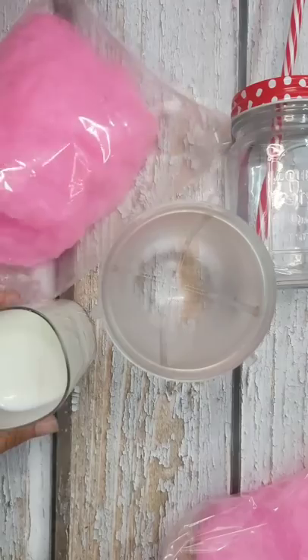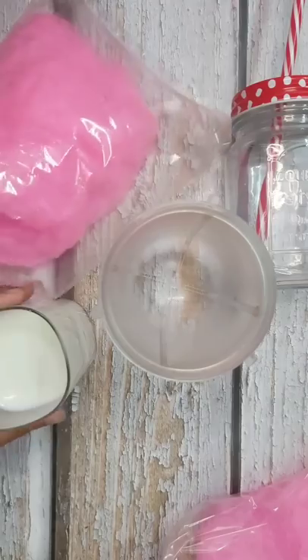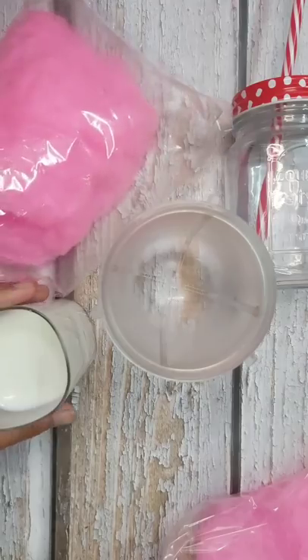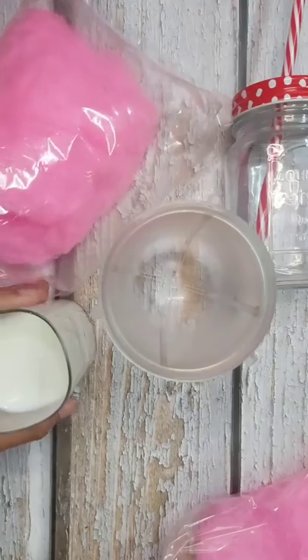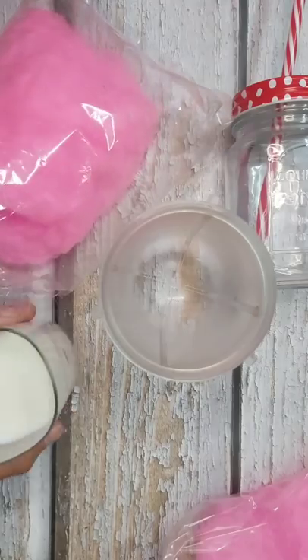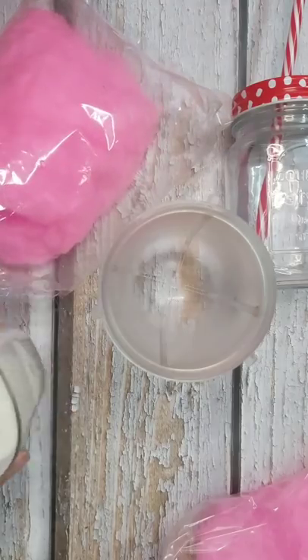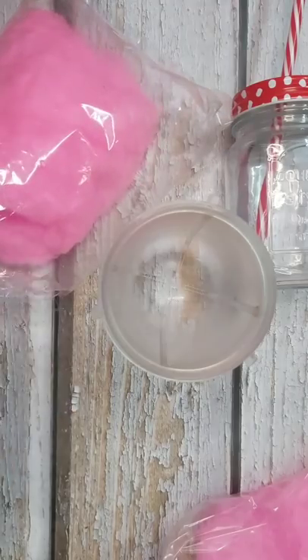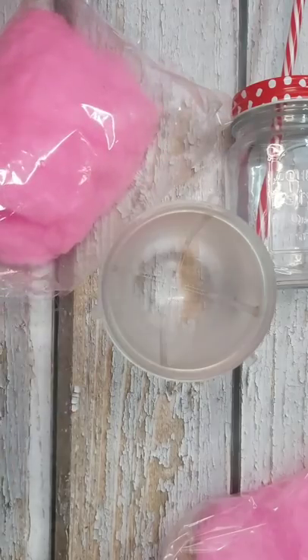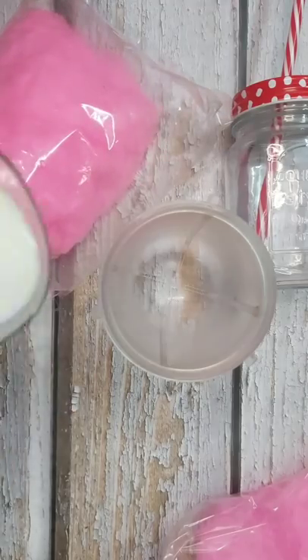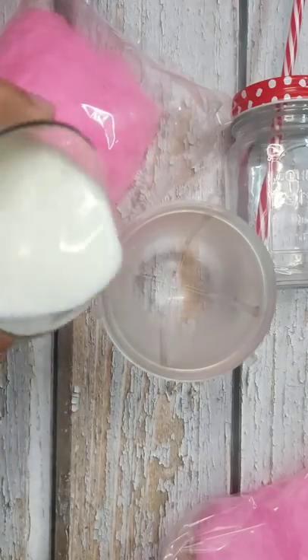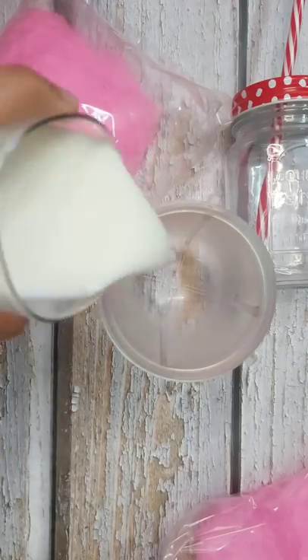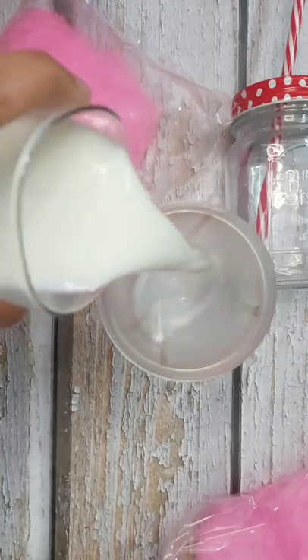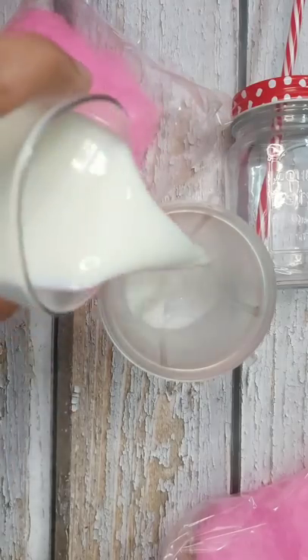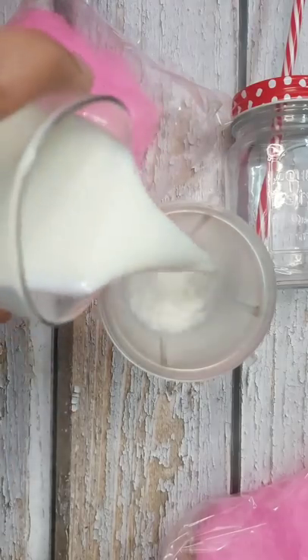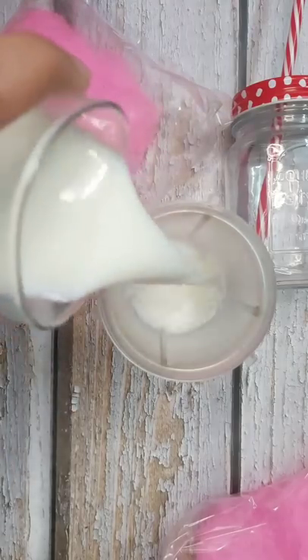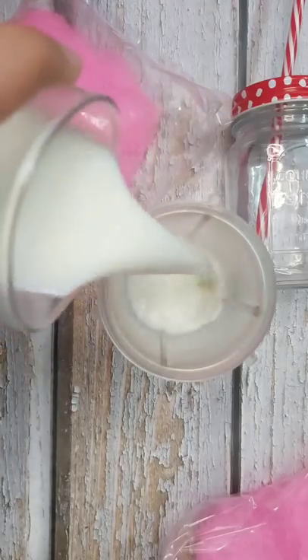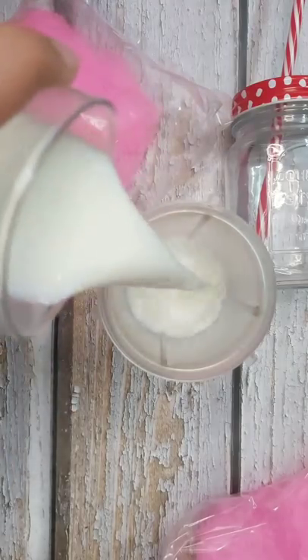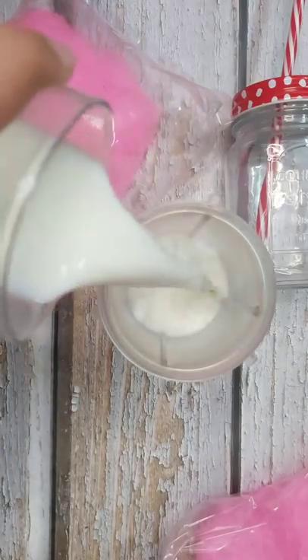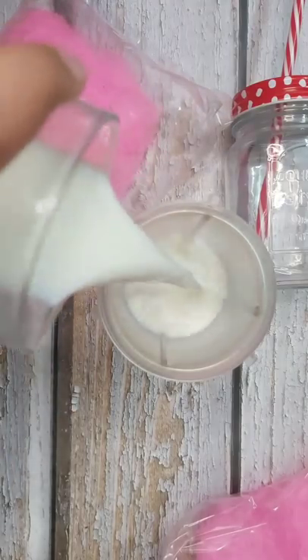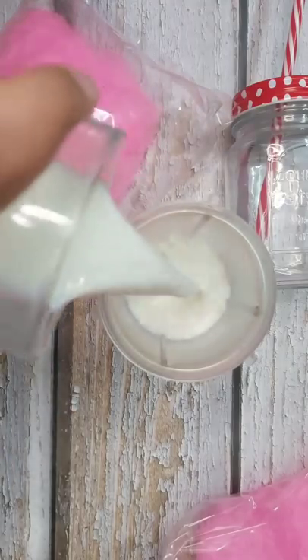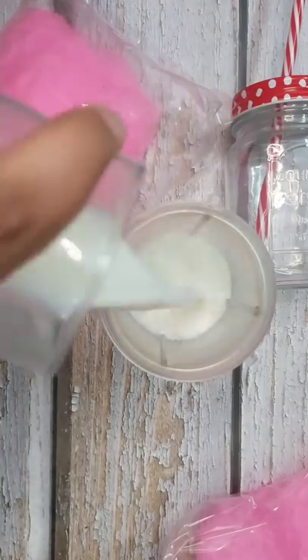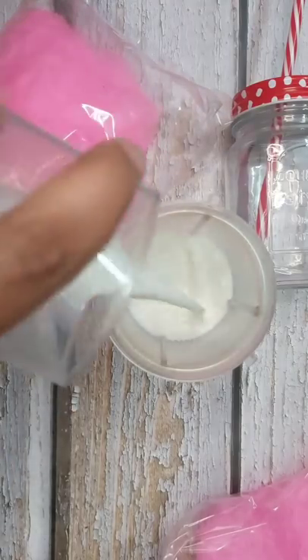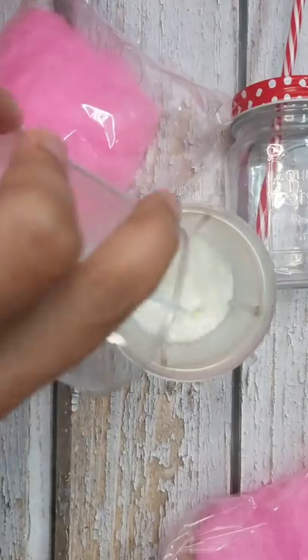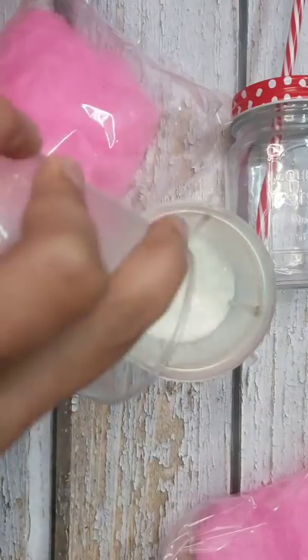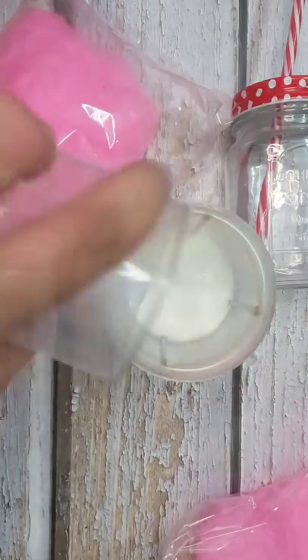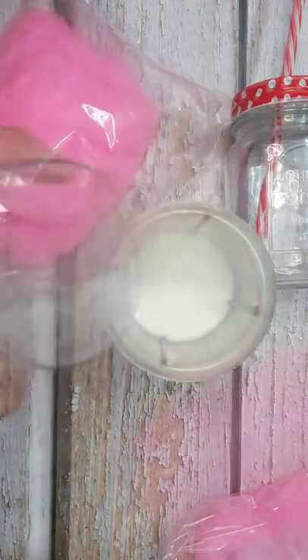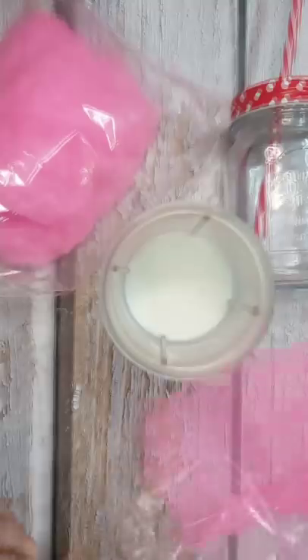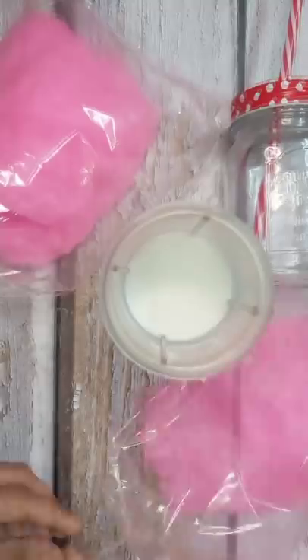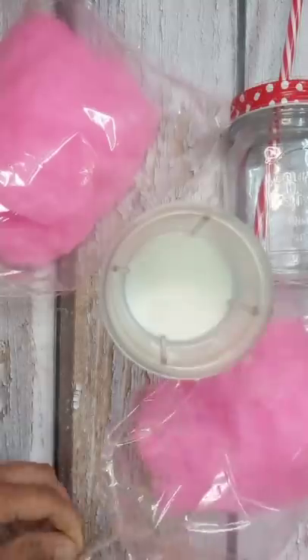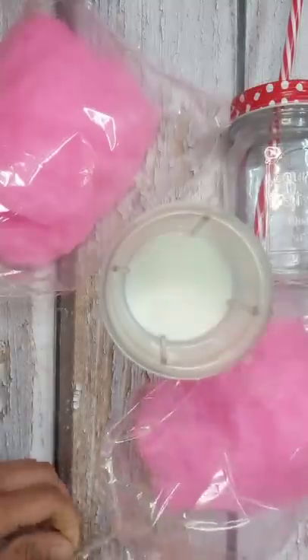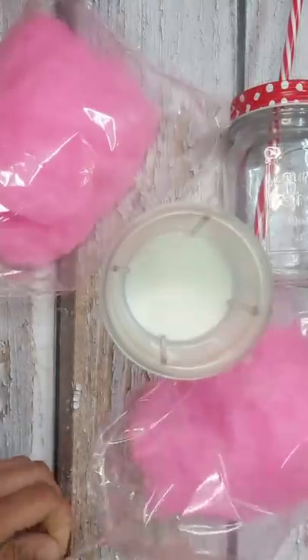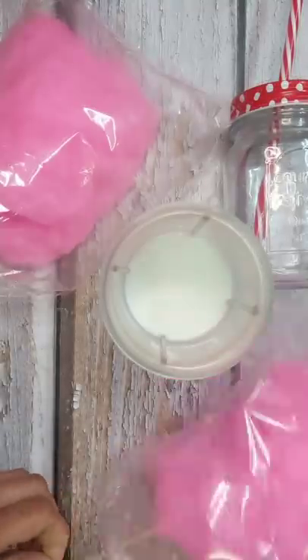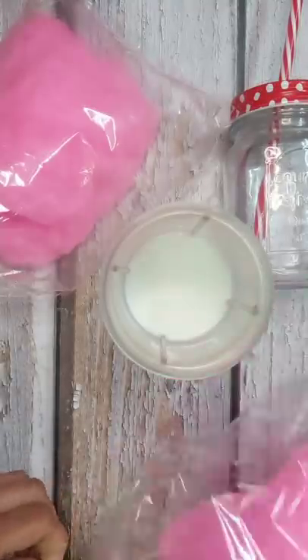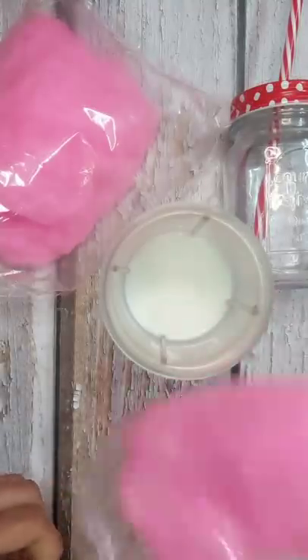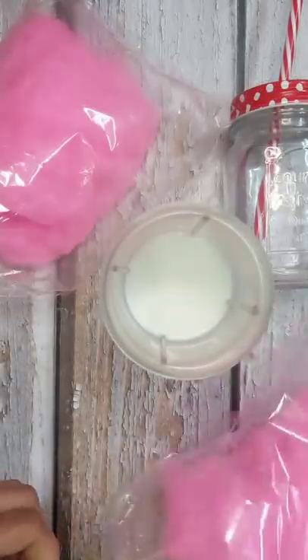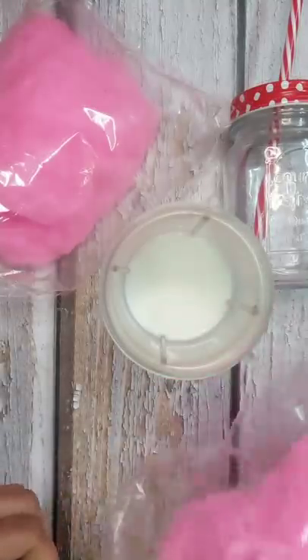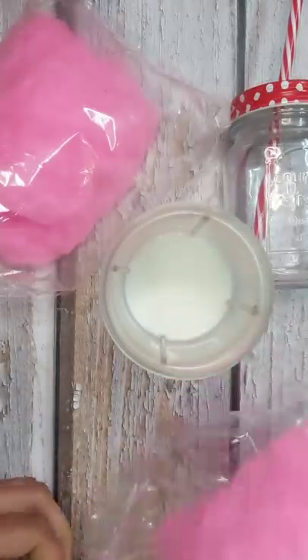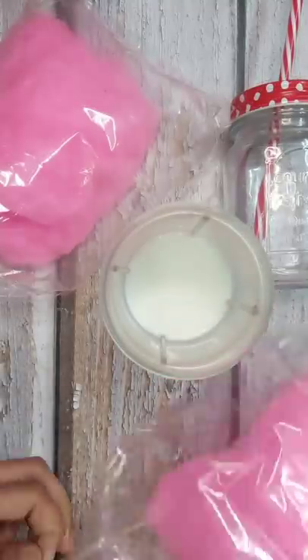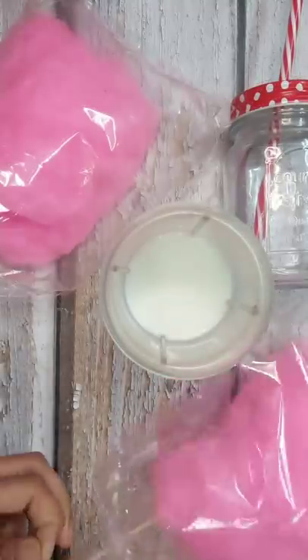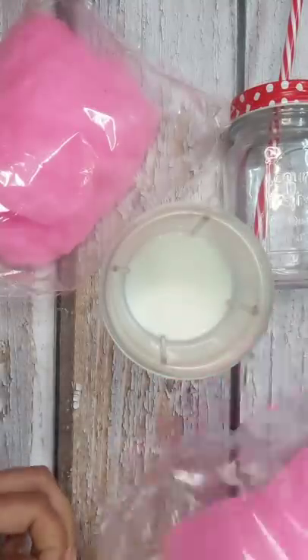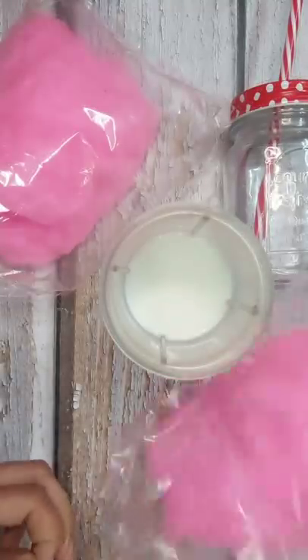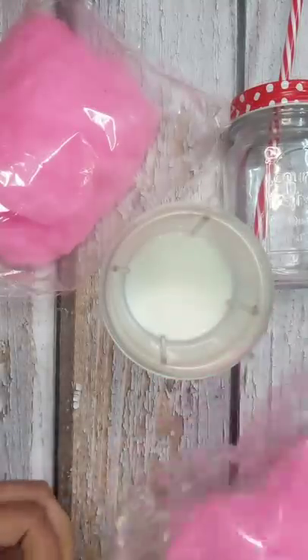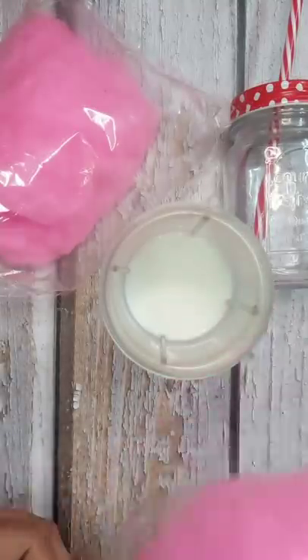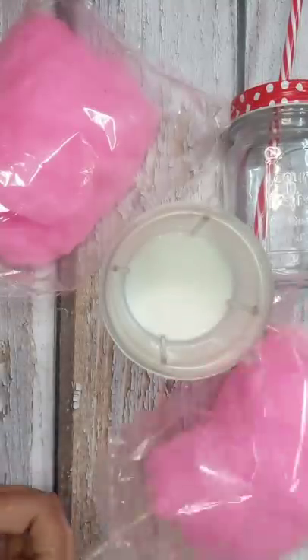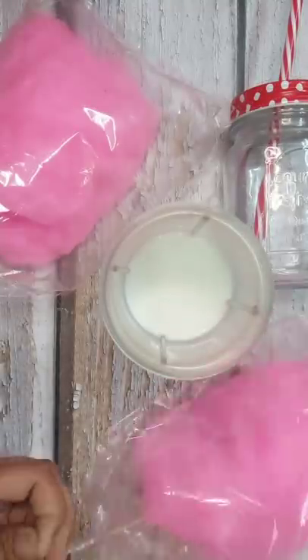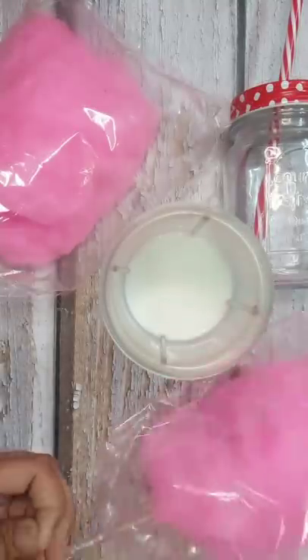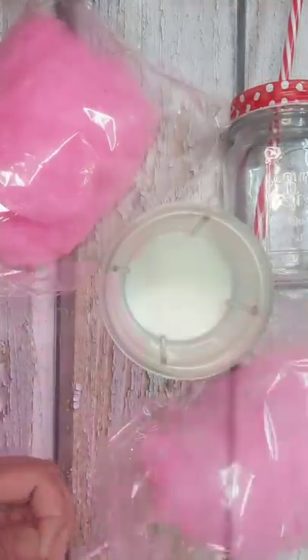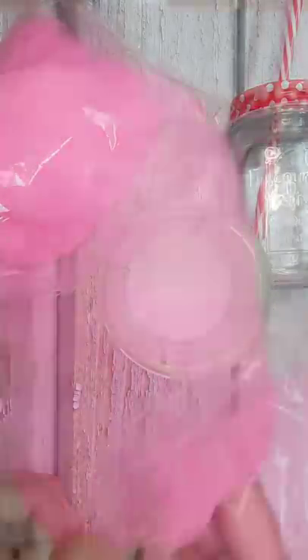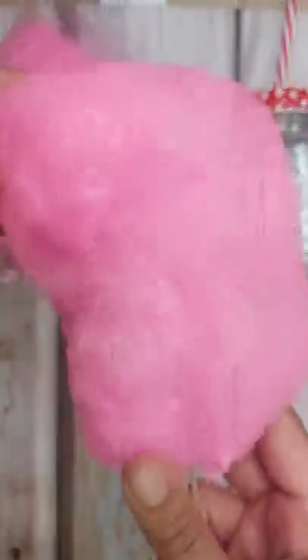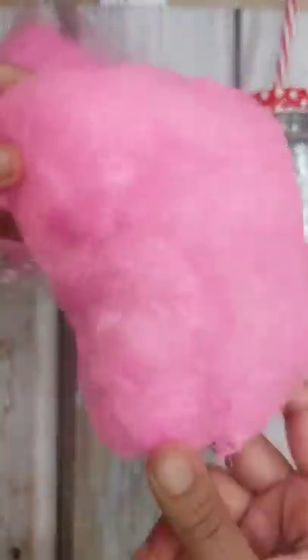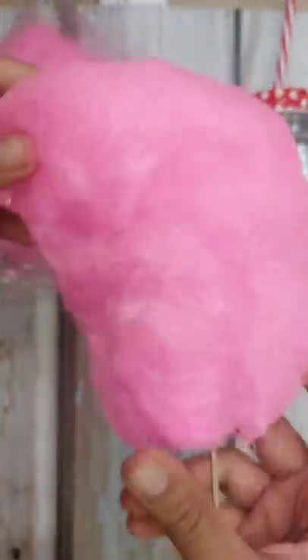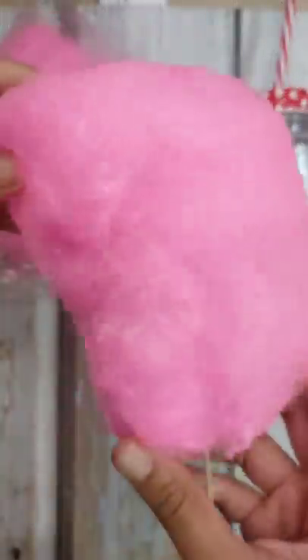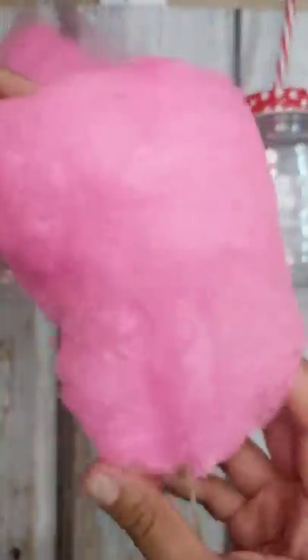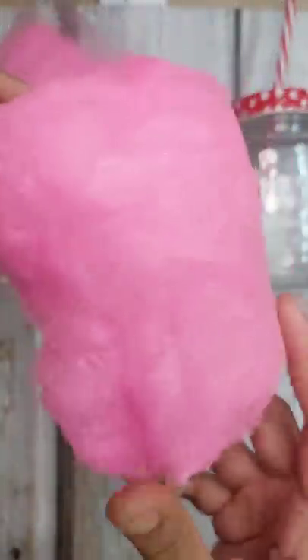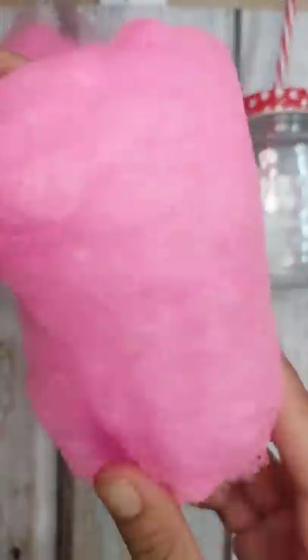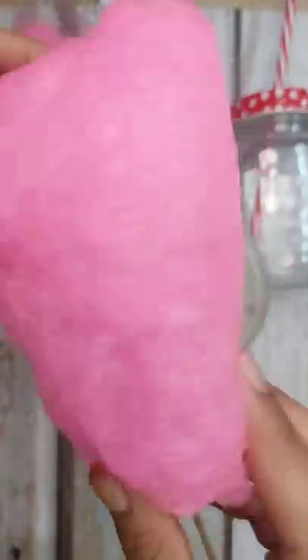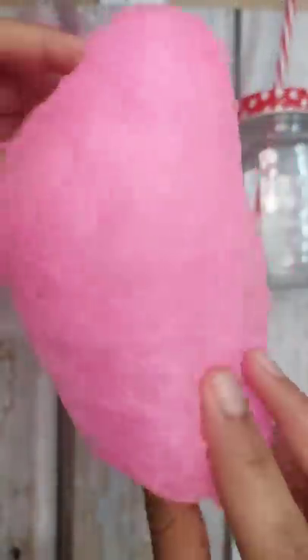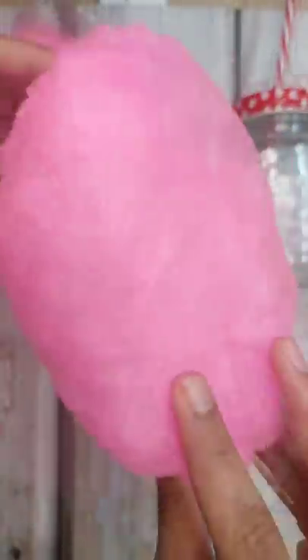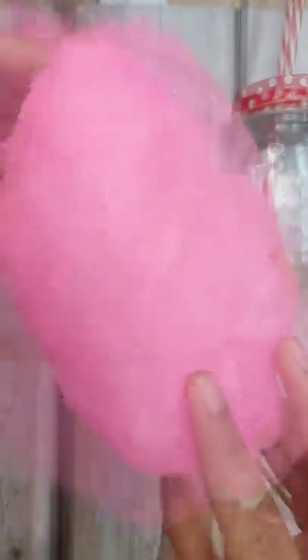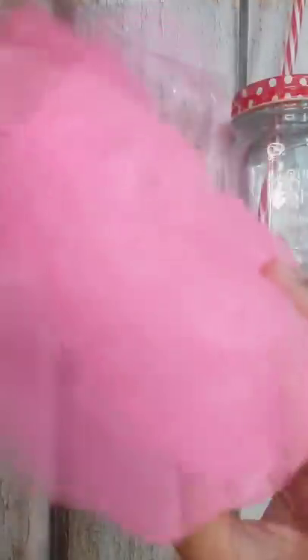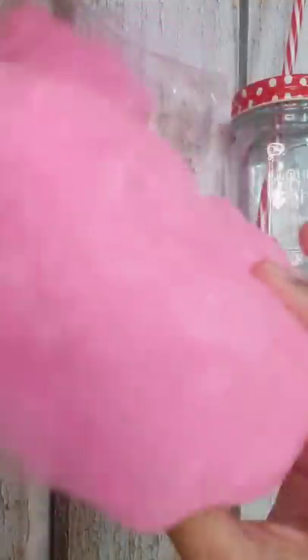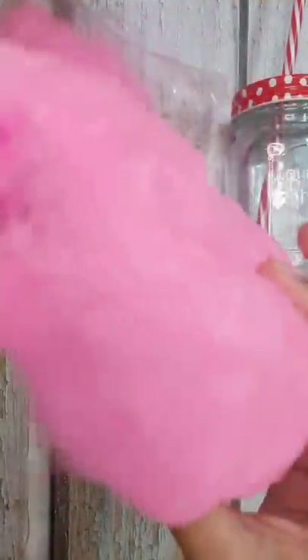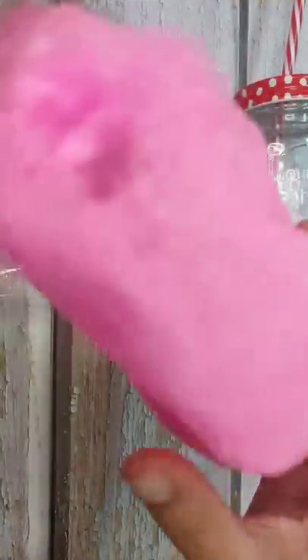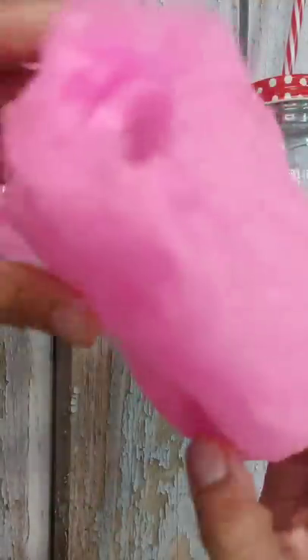Today we are making a cotton candy shake, and it was very tasty, so you can definitely try it.